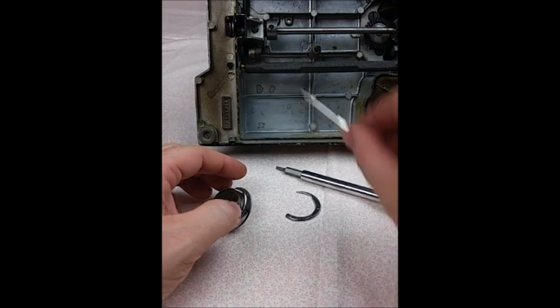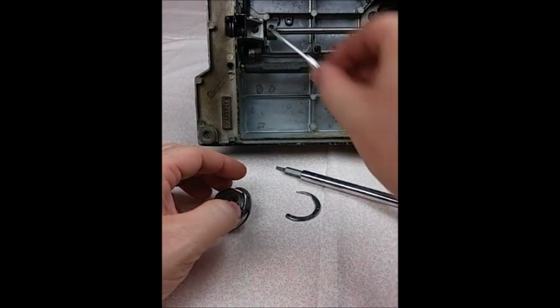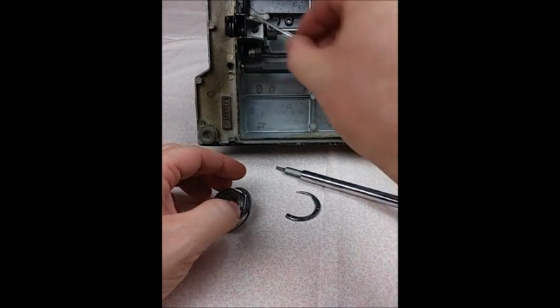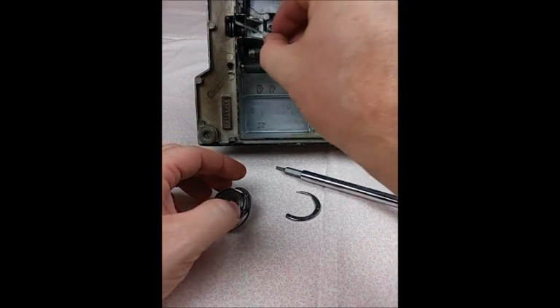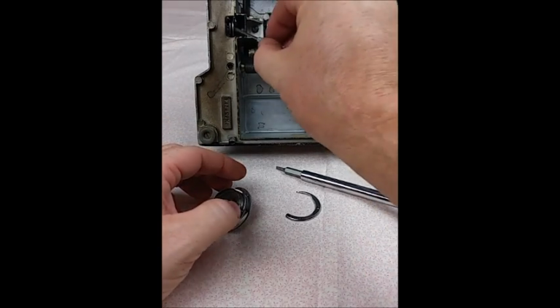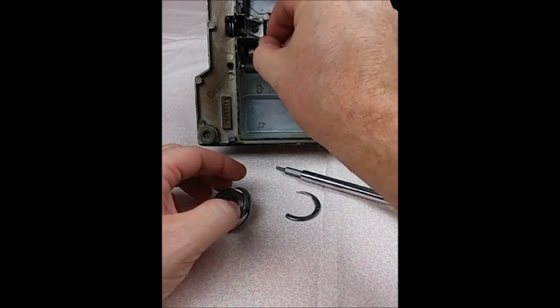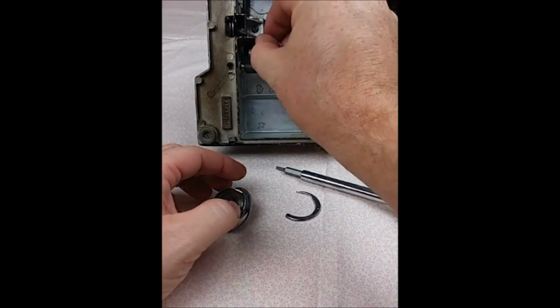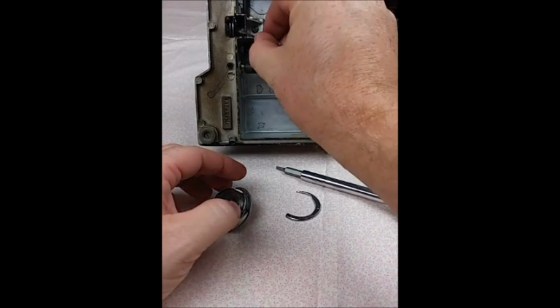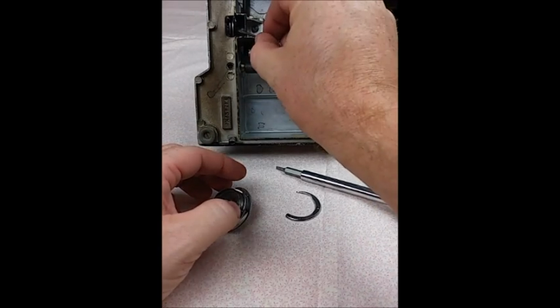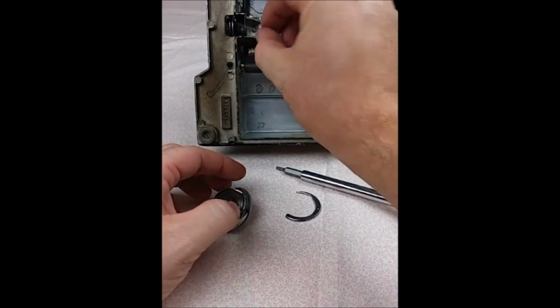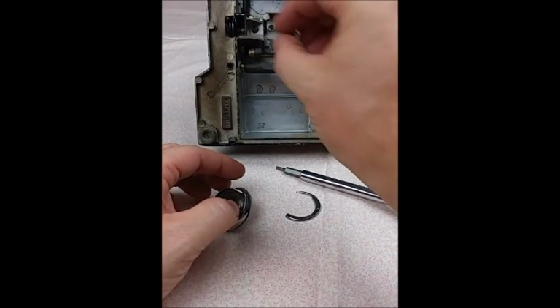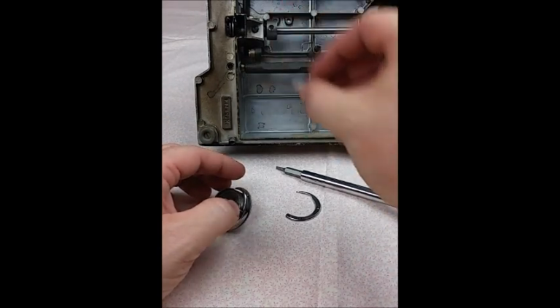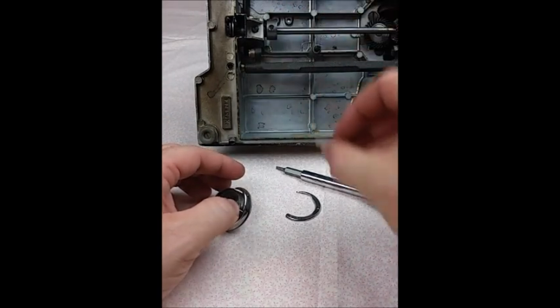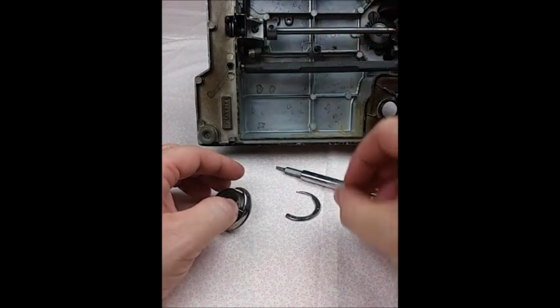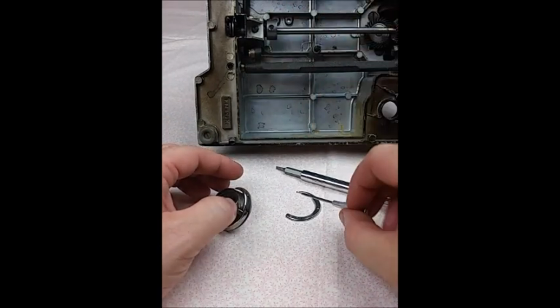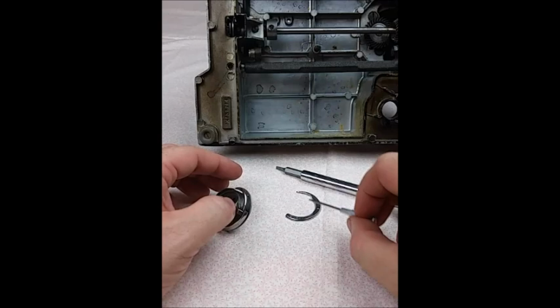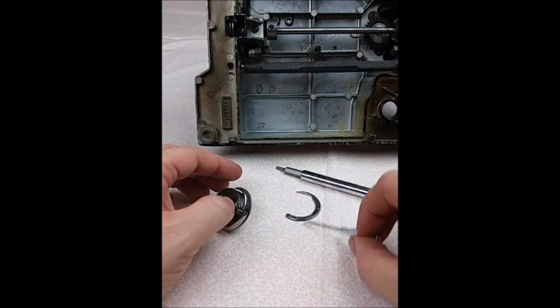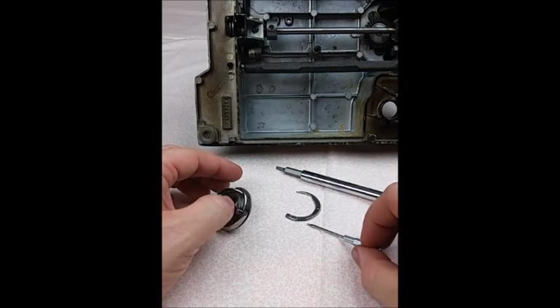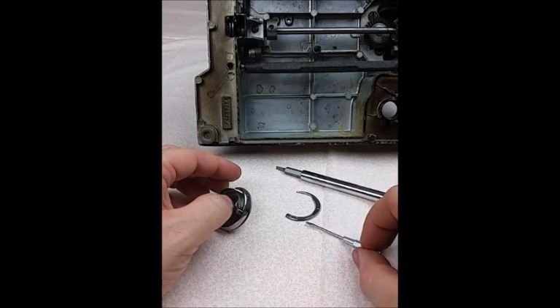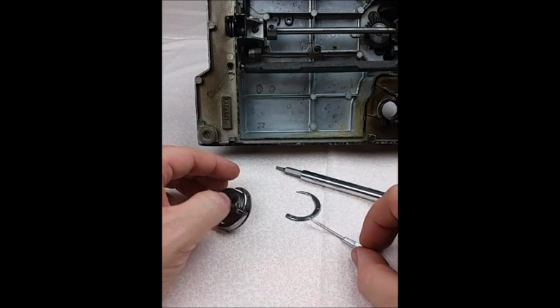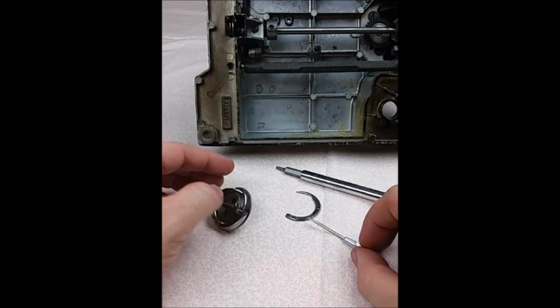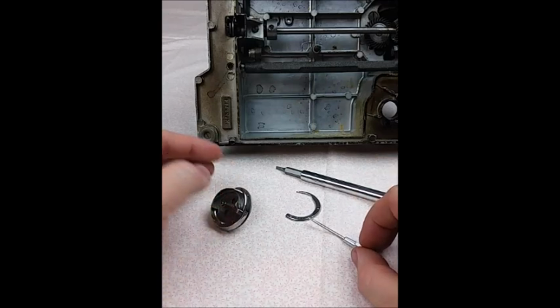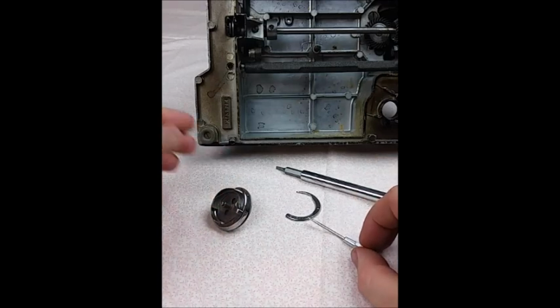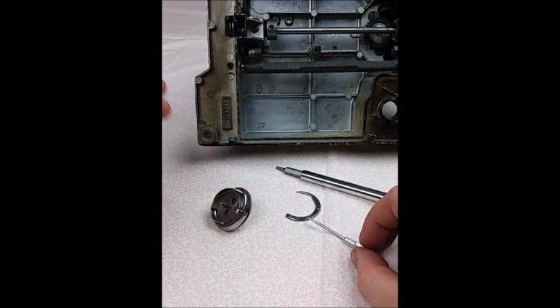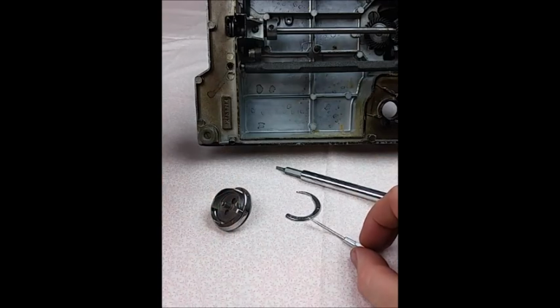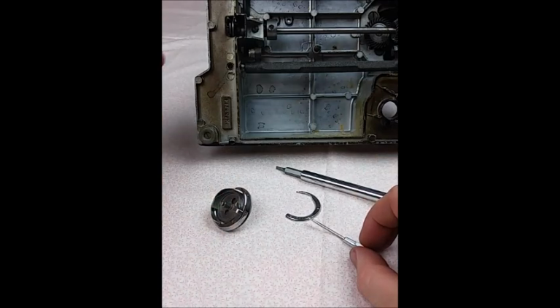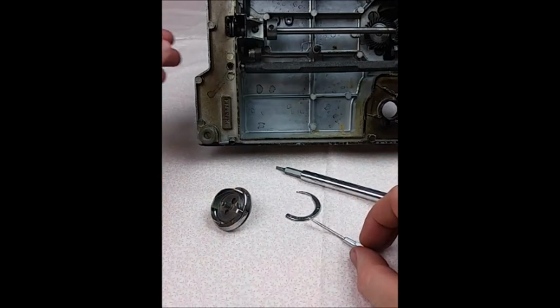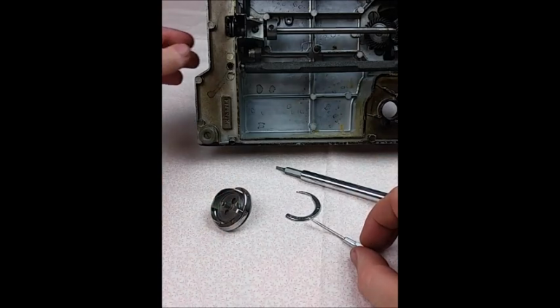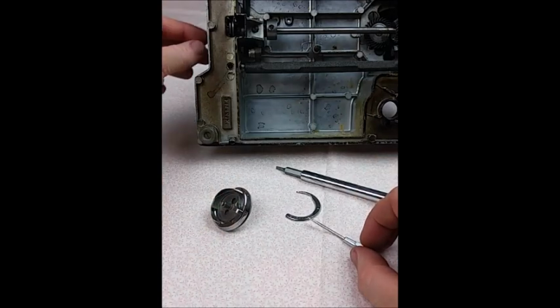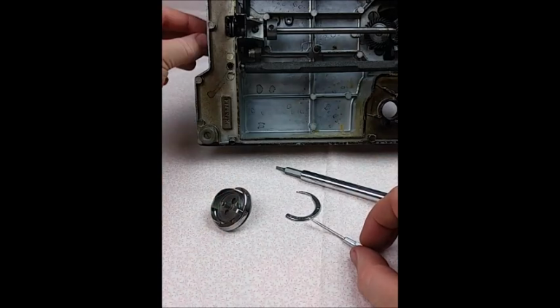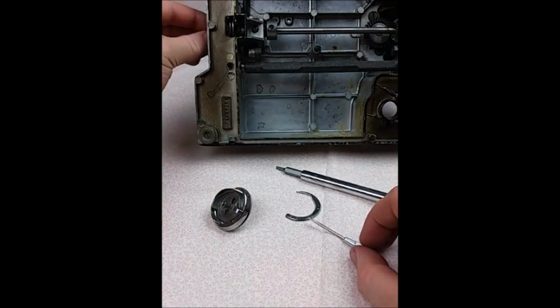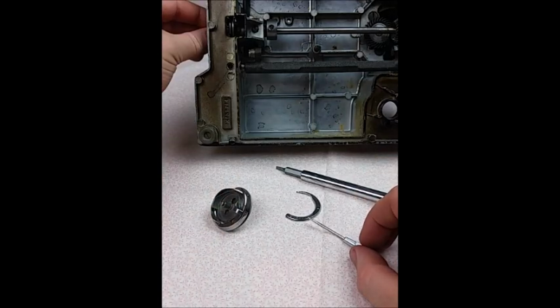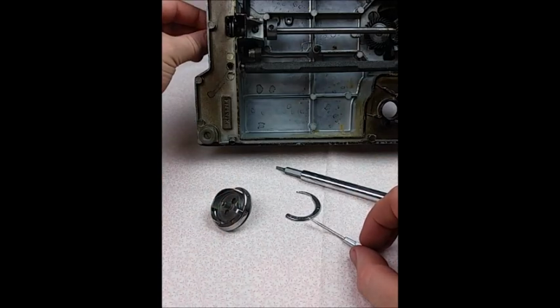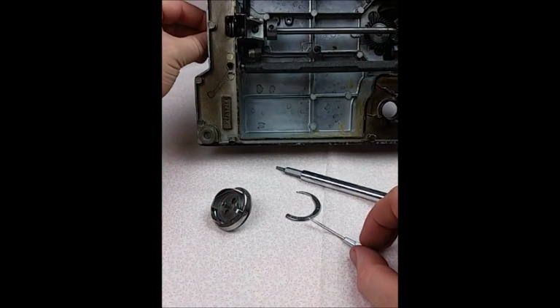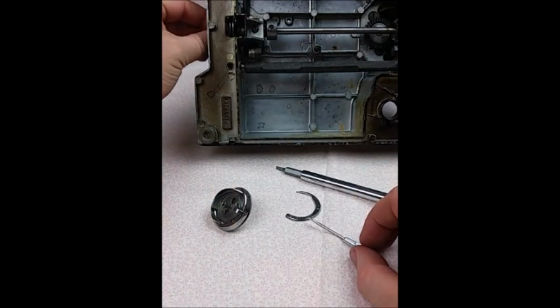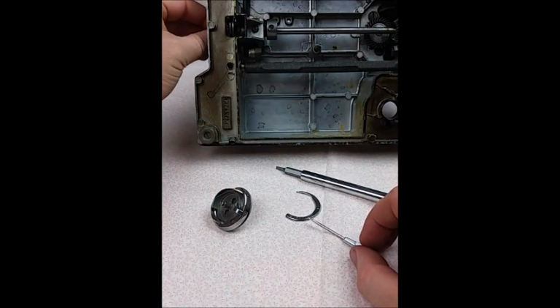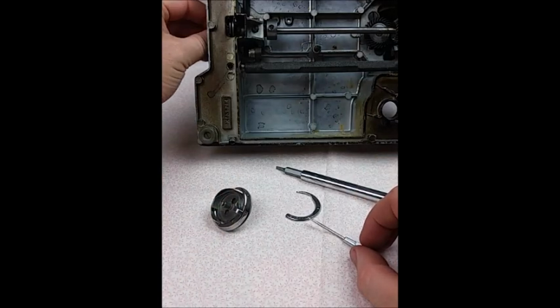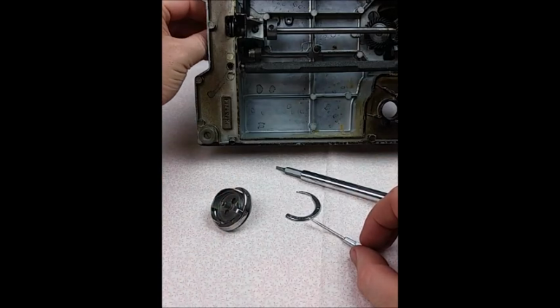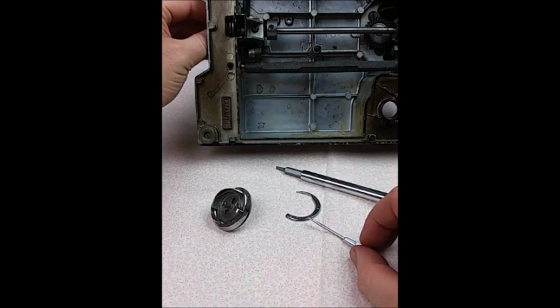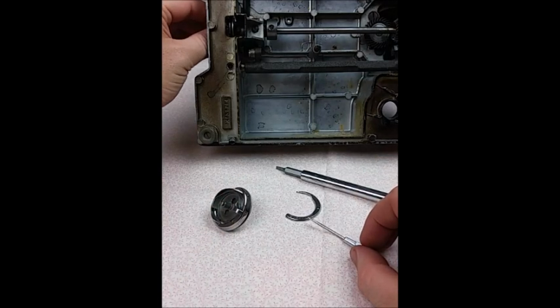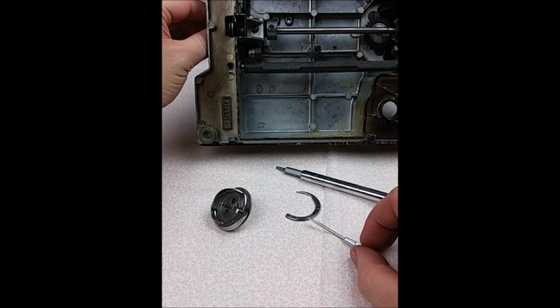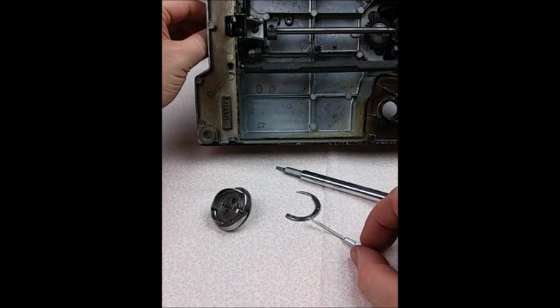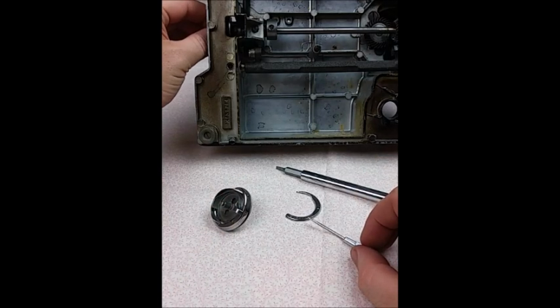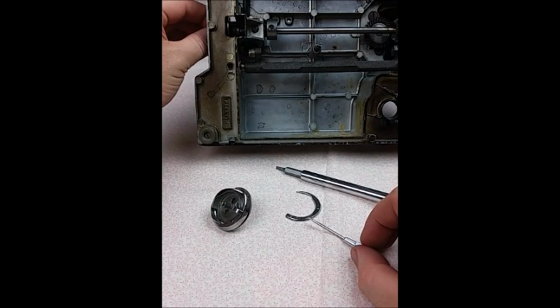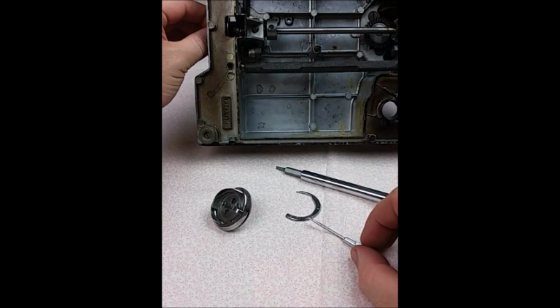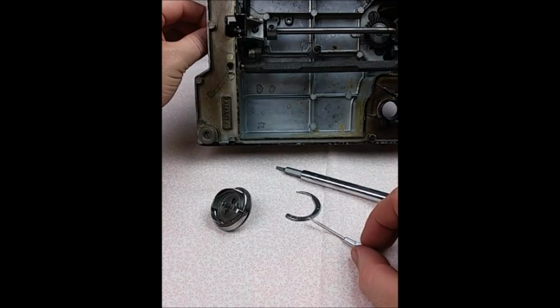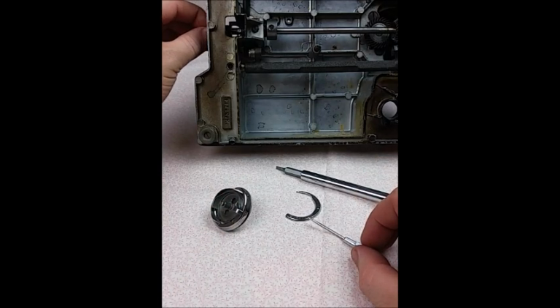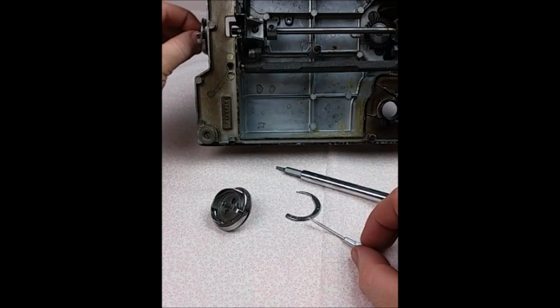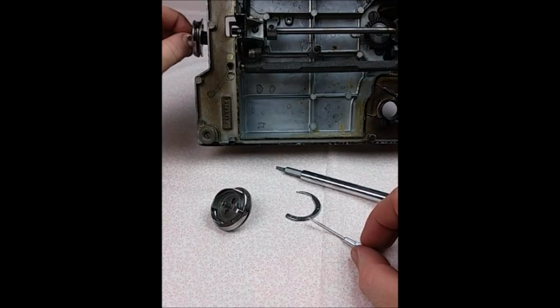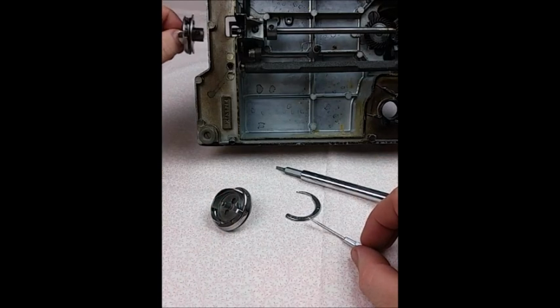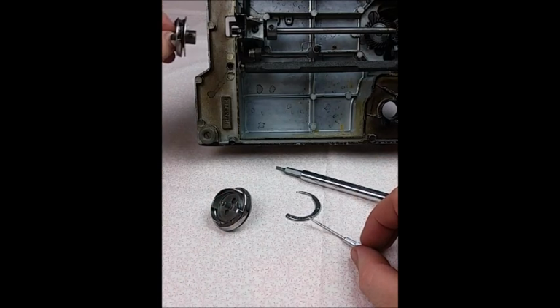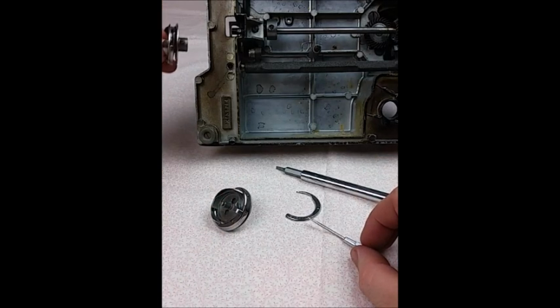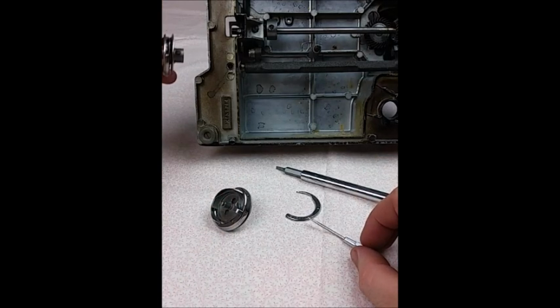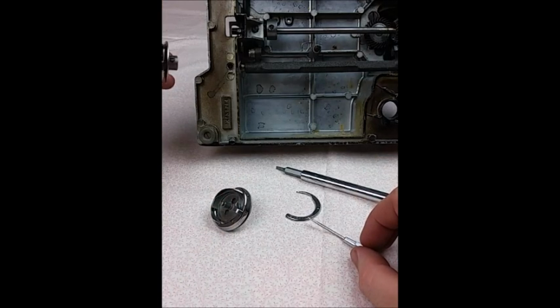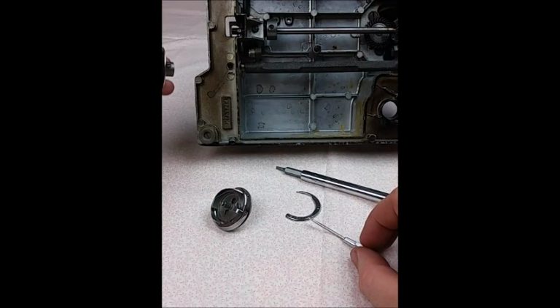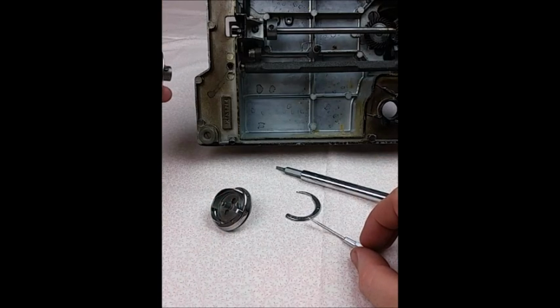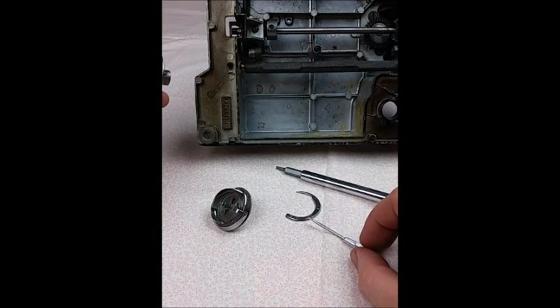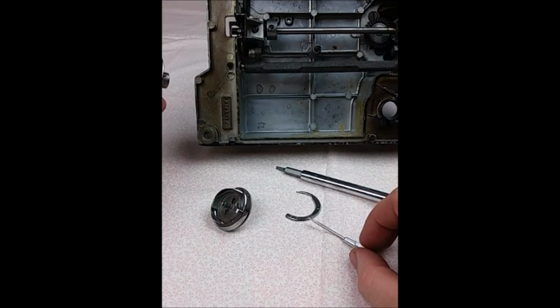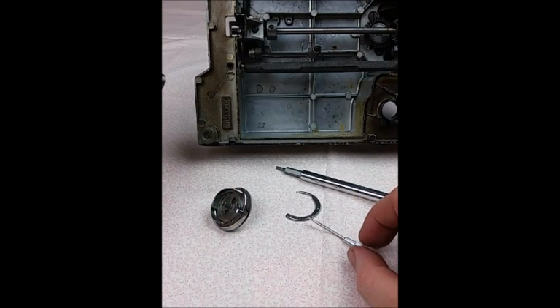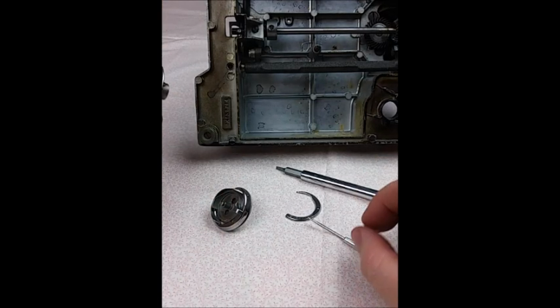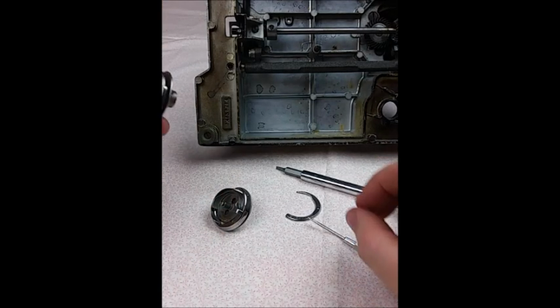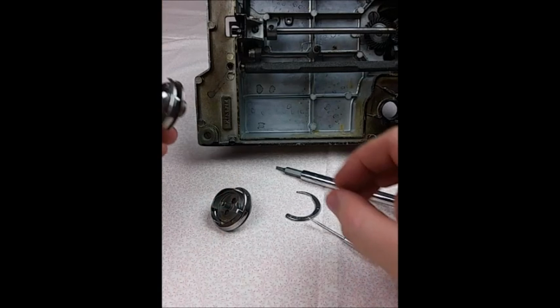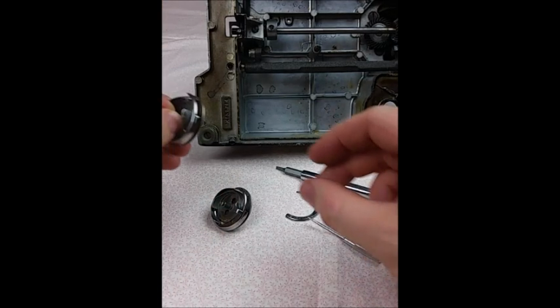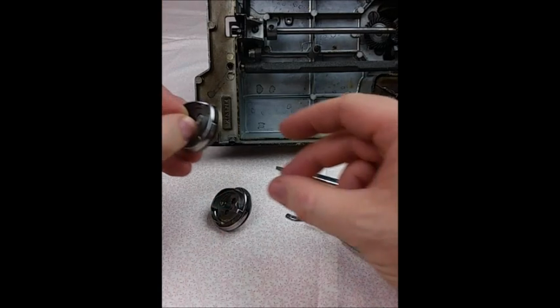Once the screws are loosened — and I've already done that for the video here — the hook assembly will slide straight off the machine.